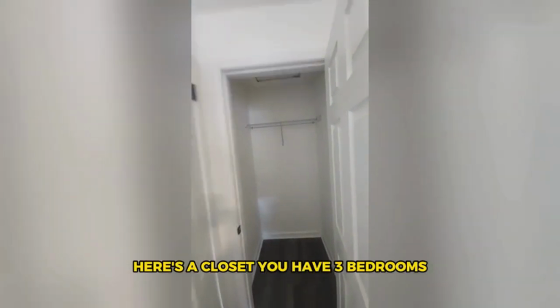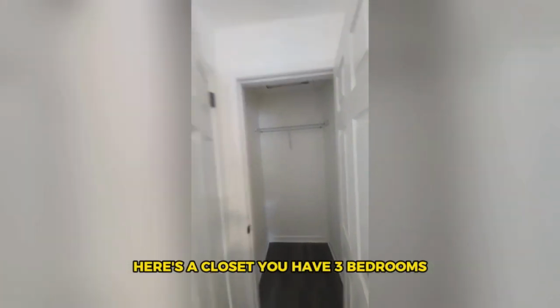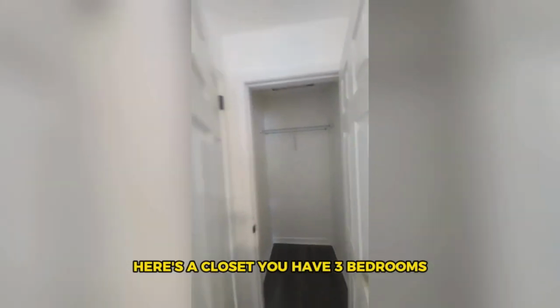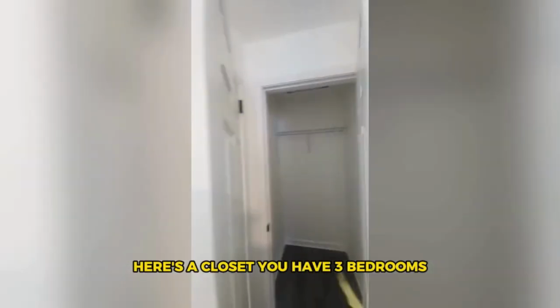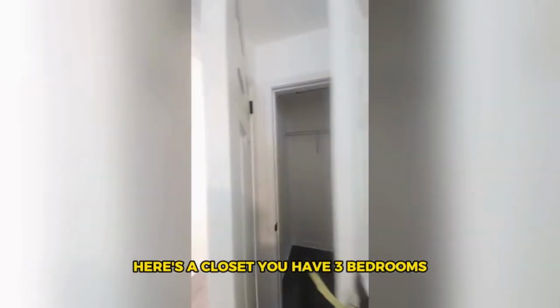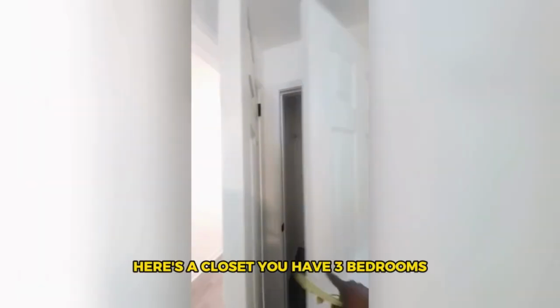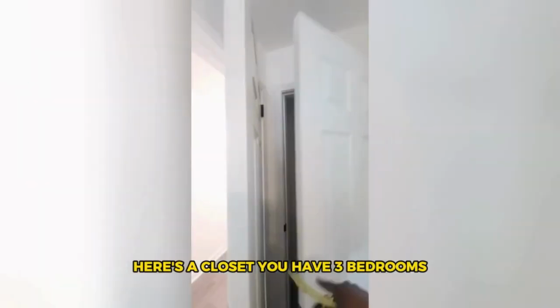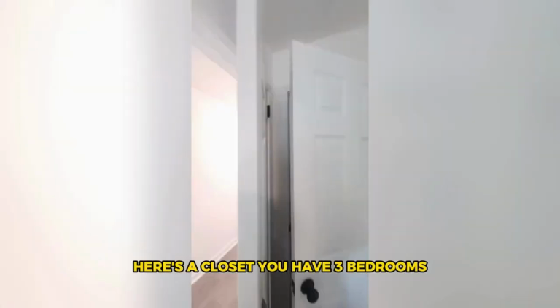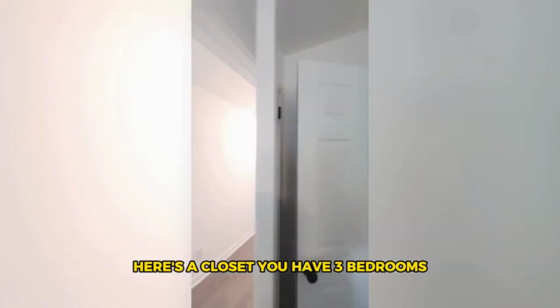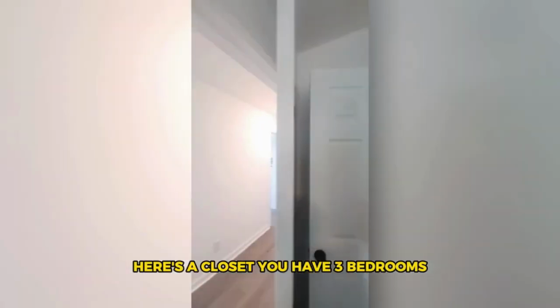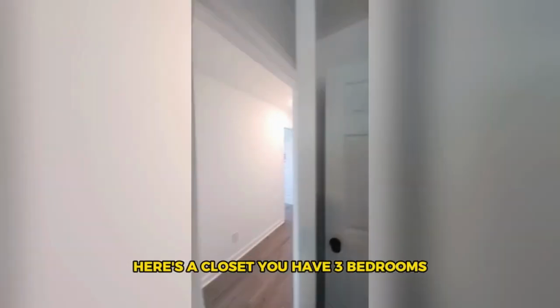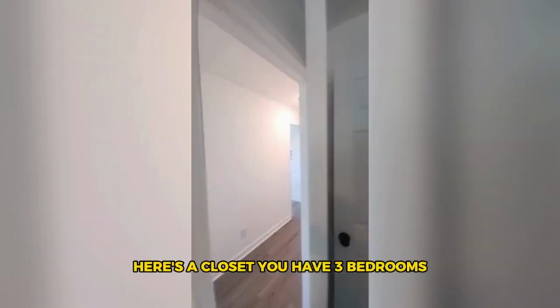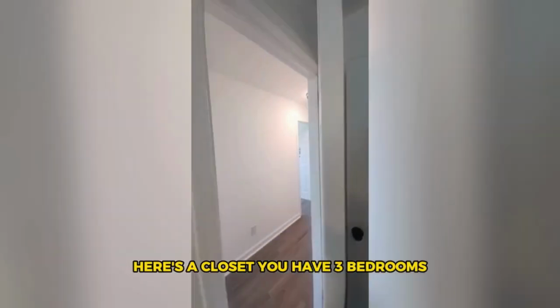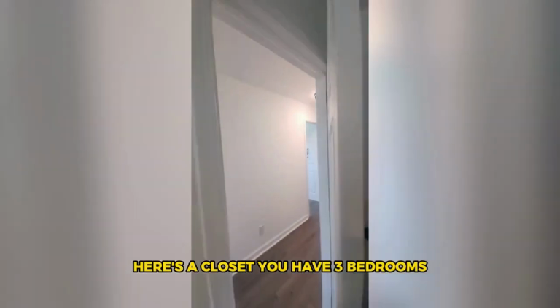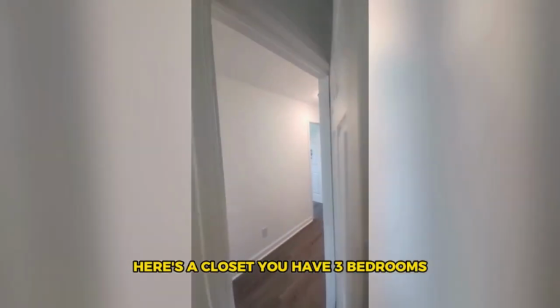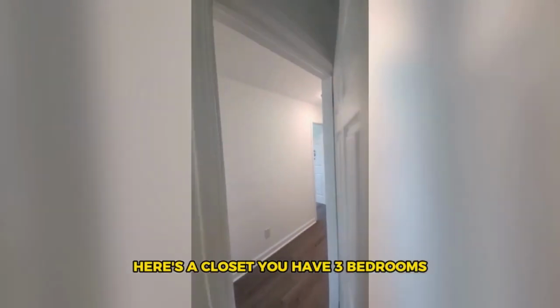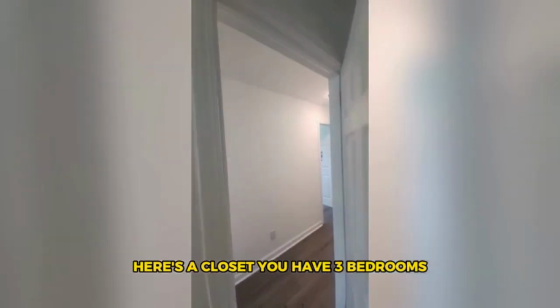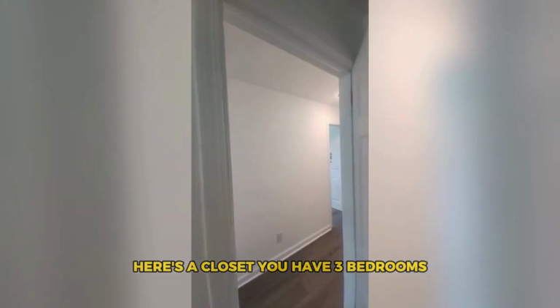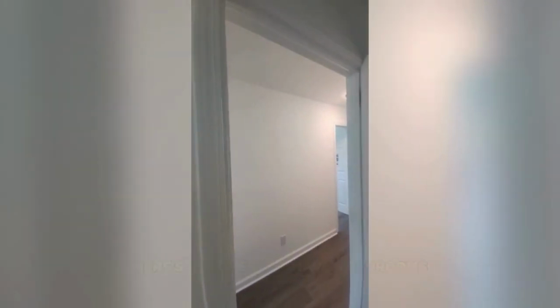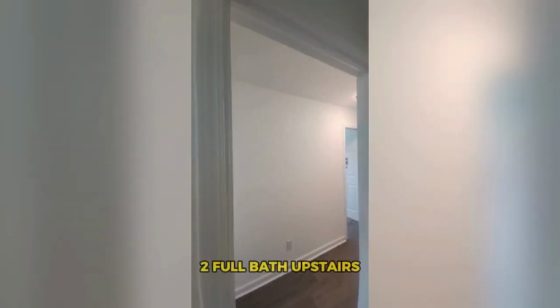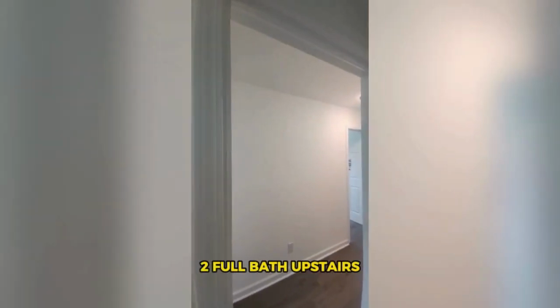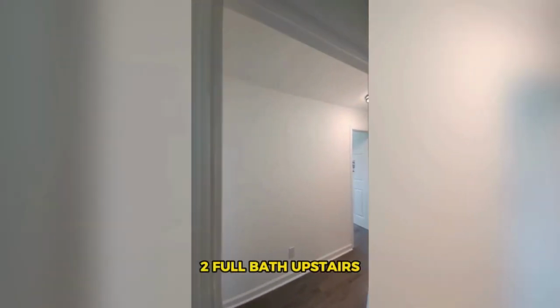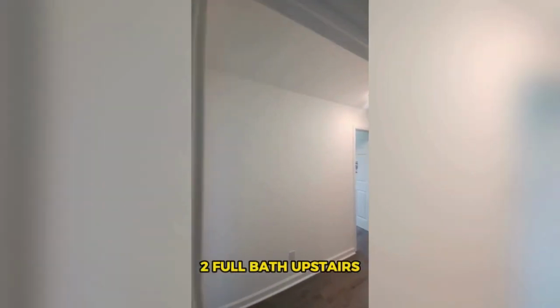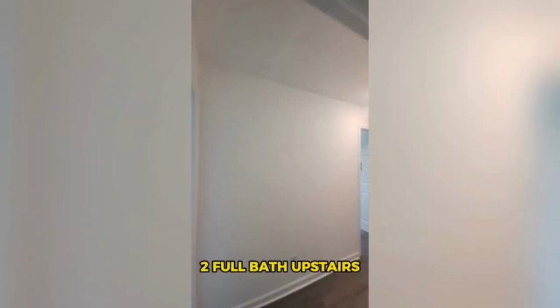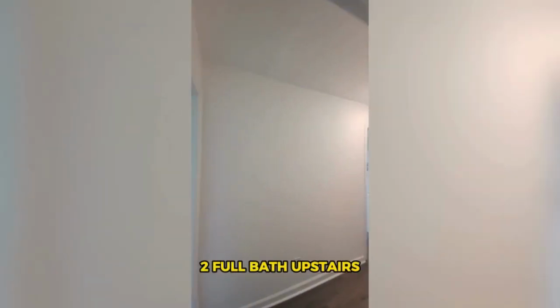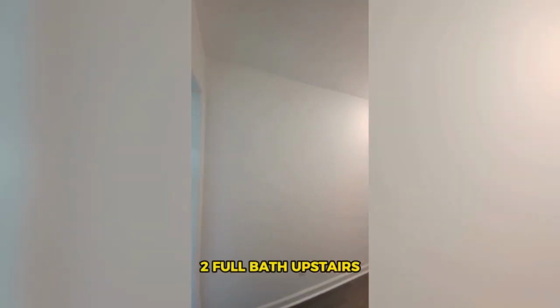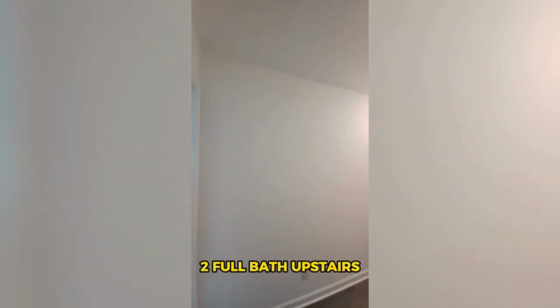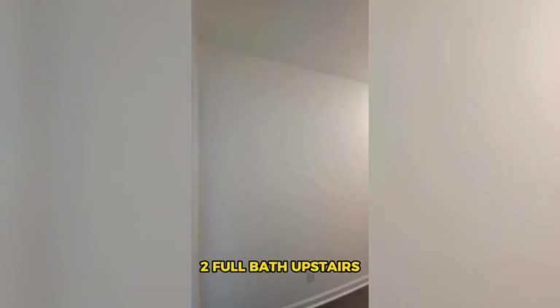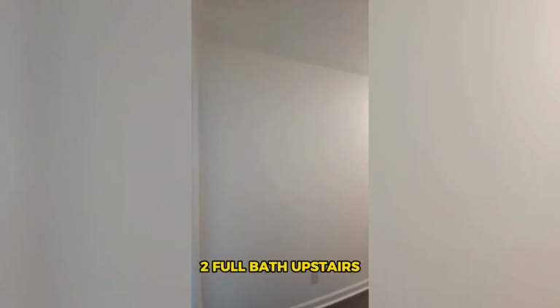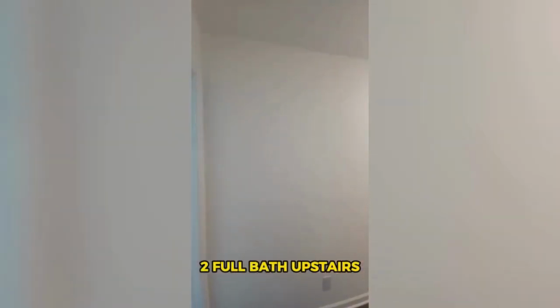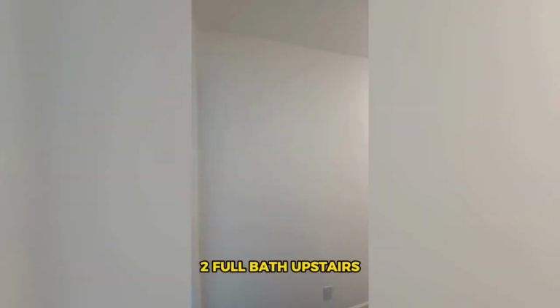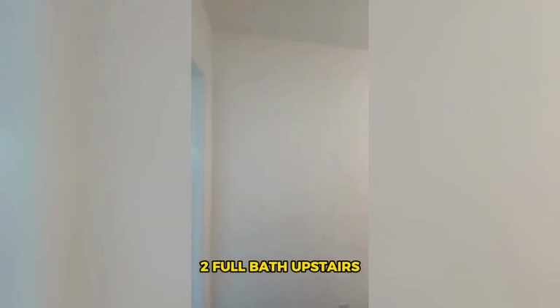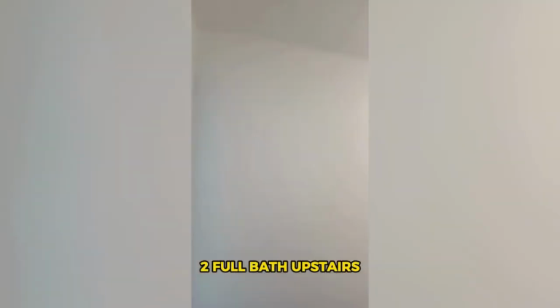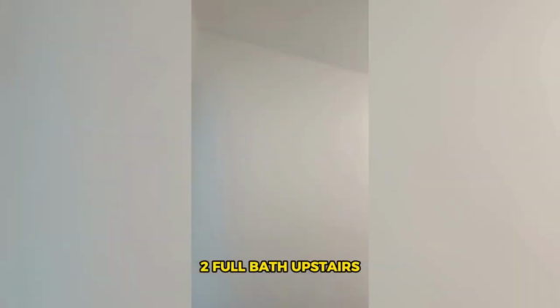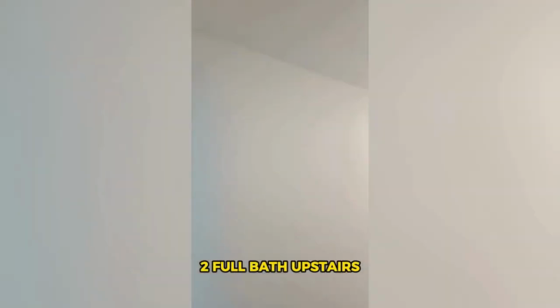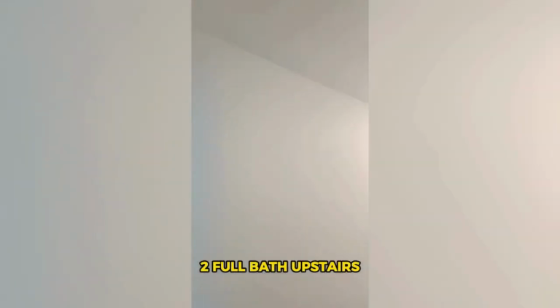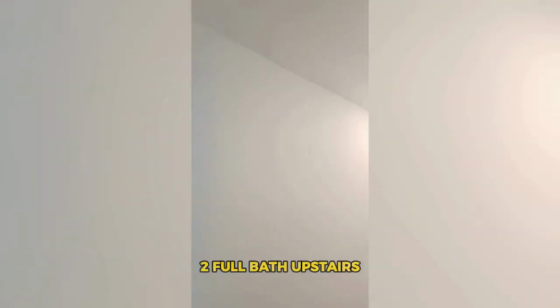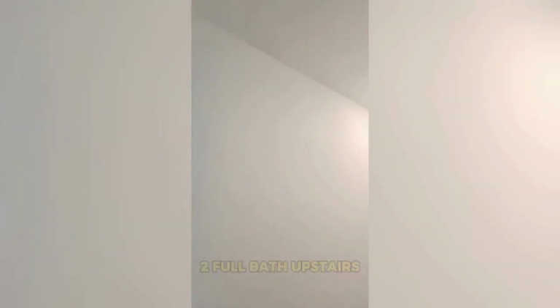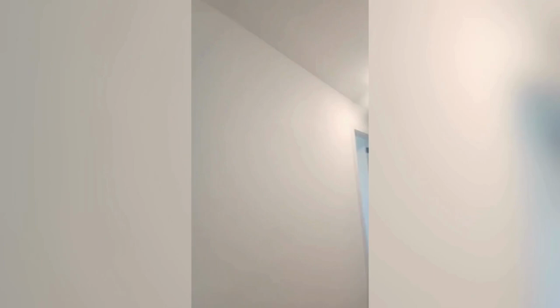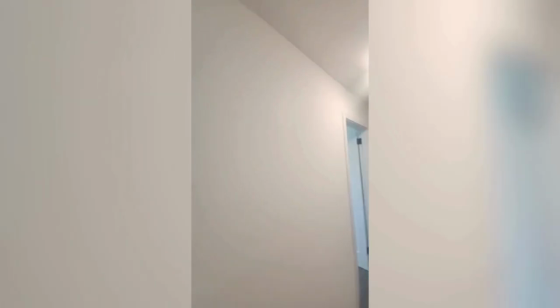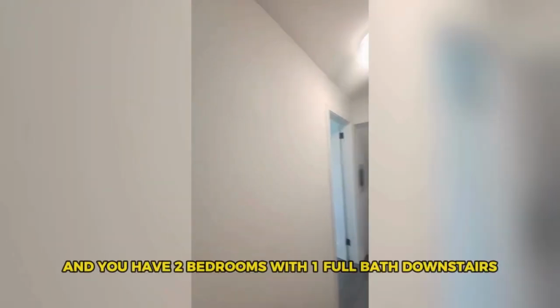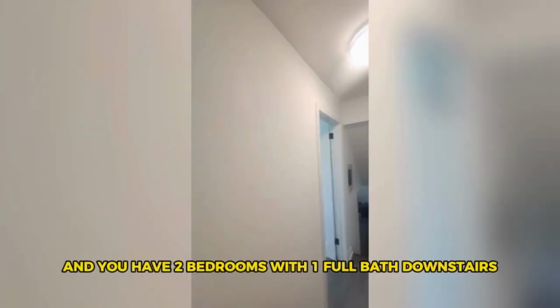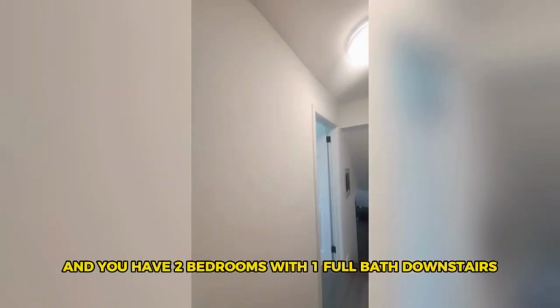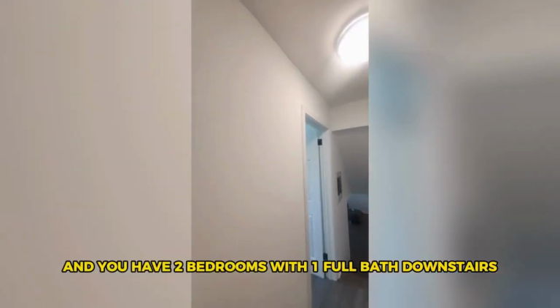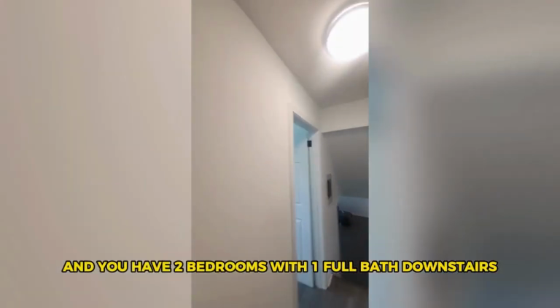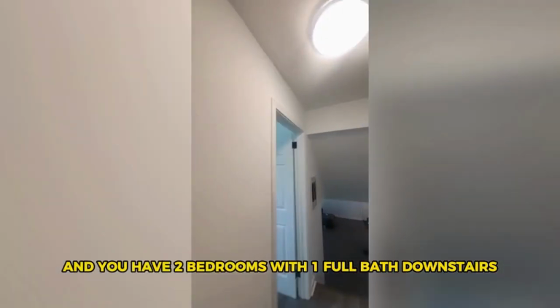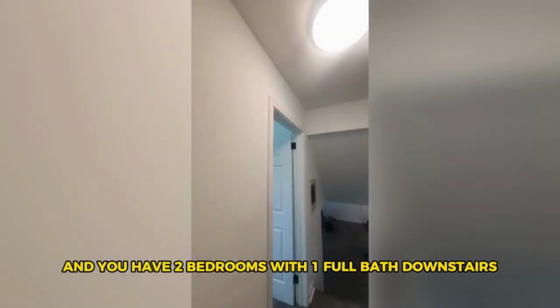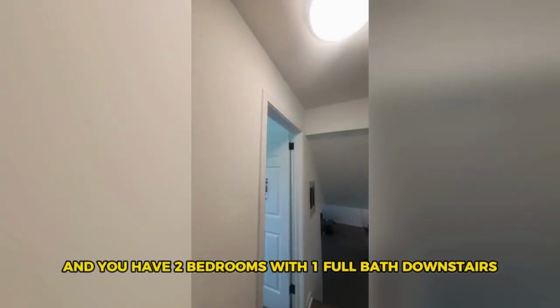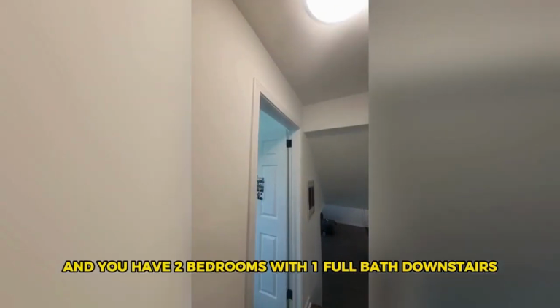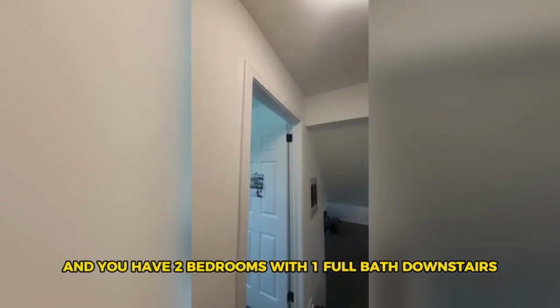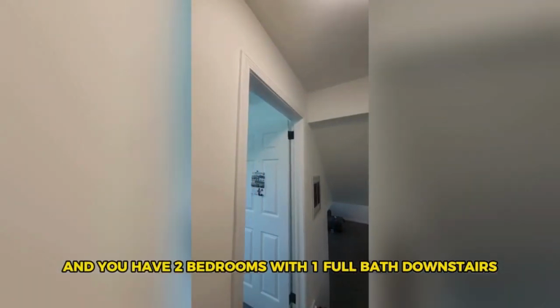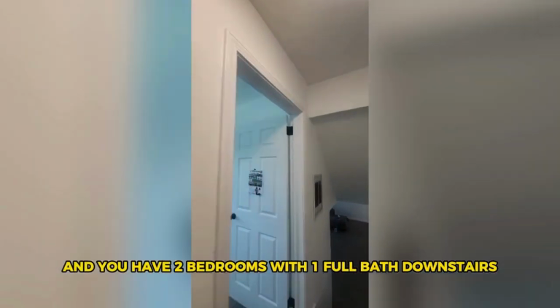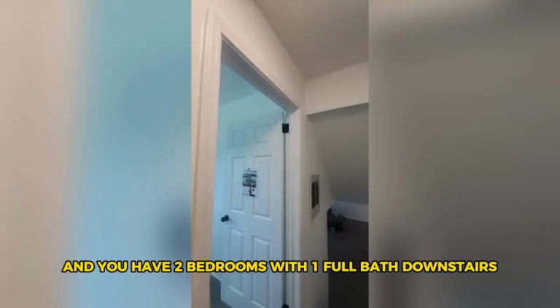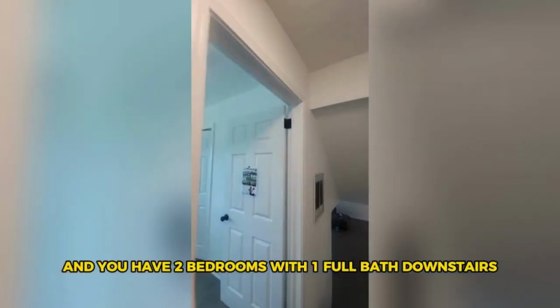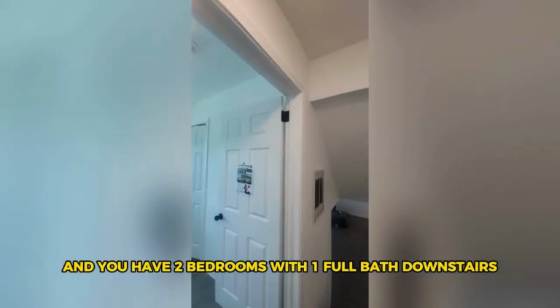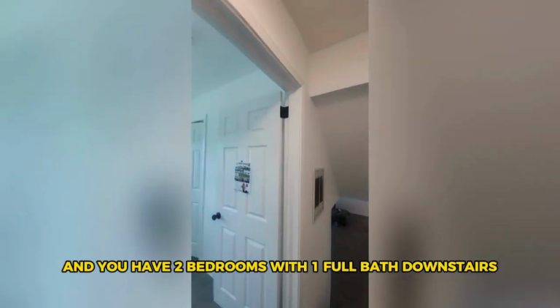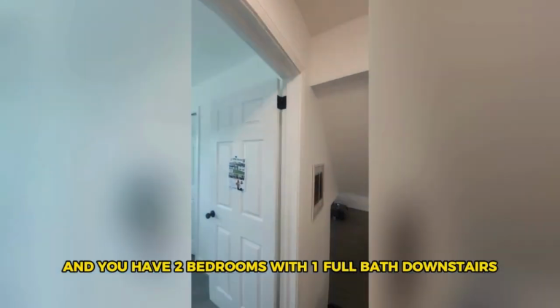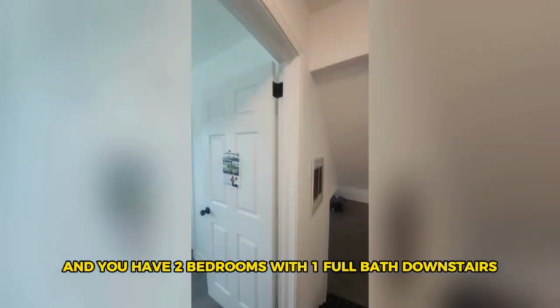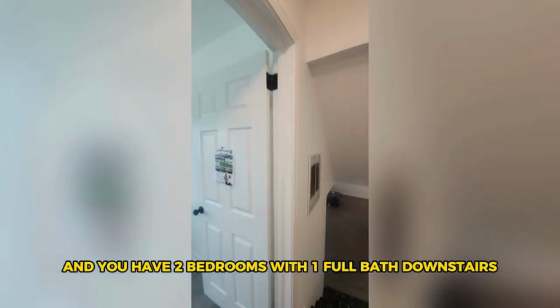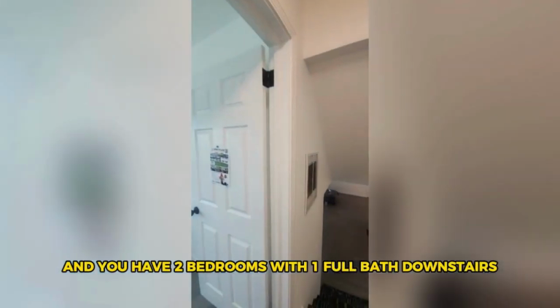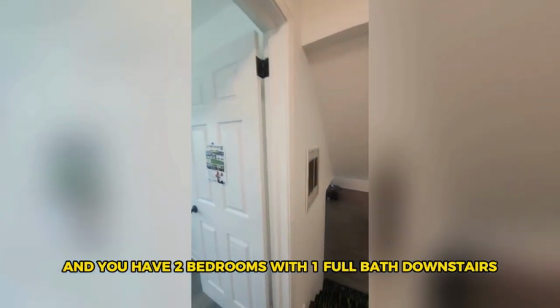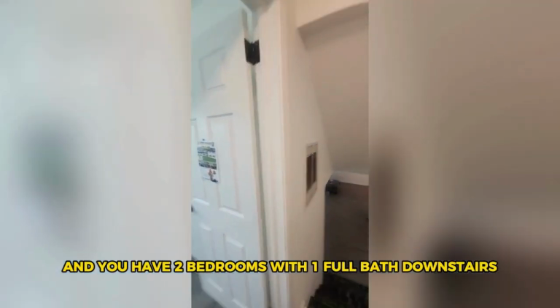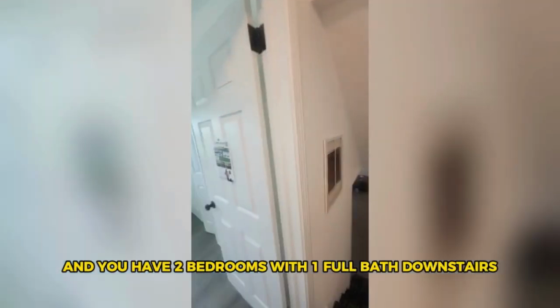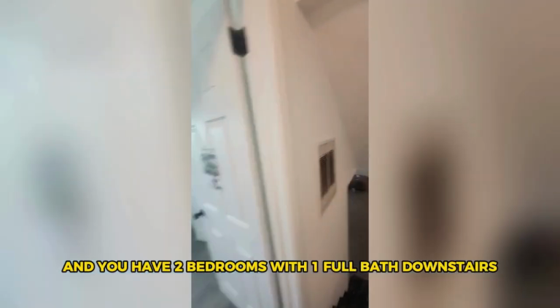So you have three bedrooms and two full baths up here, and you have two bedrooms with one full bath downstairs — five bedrooms and three full baths total throughout the home.